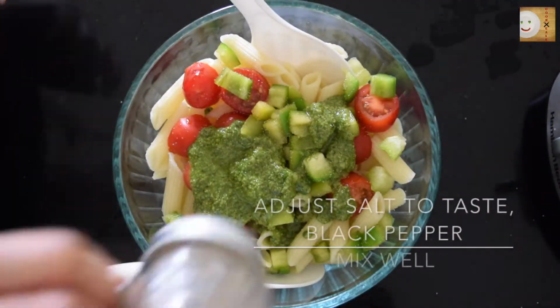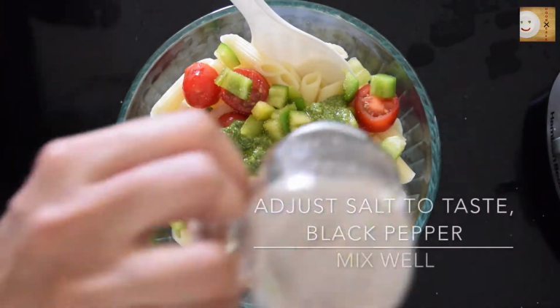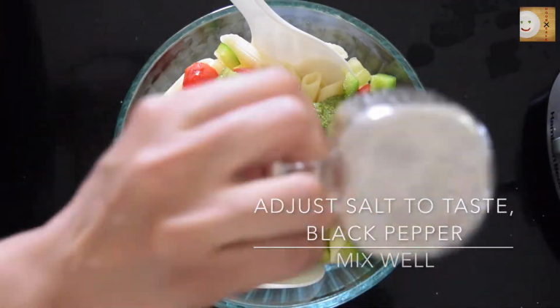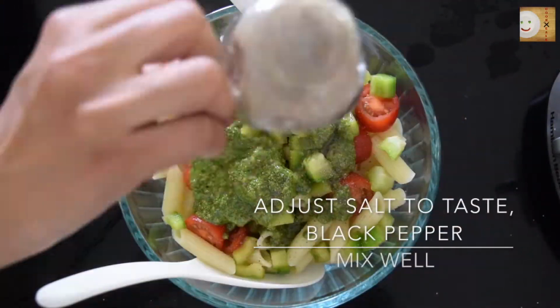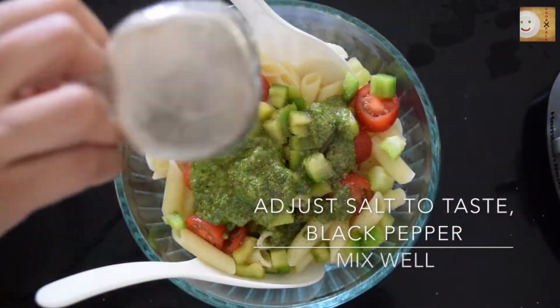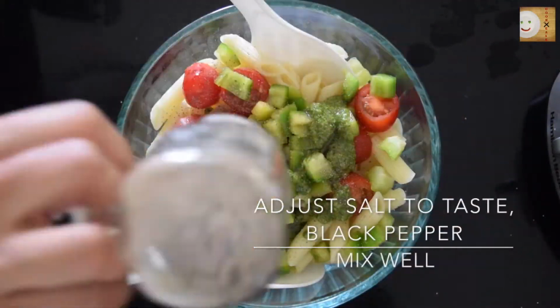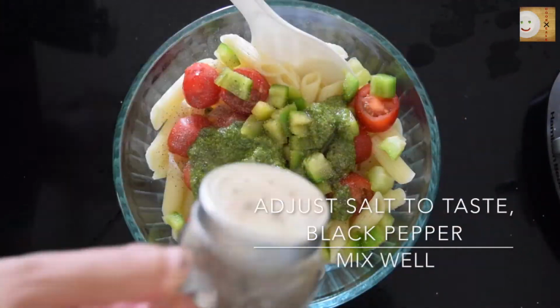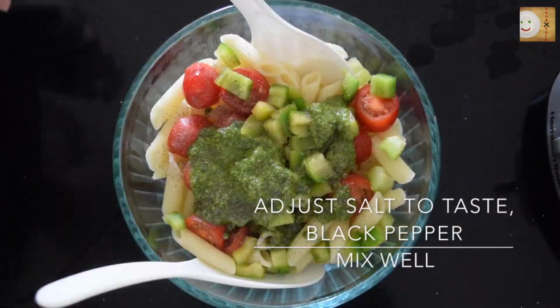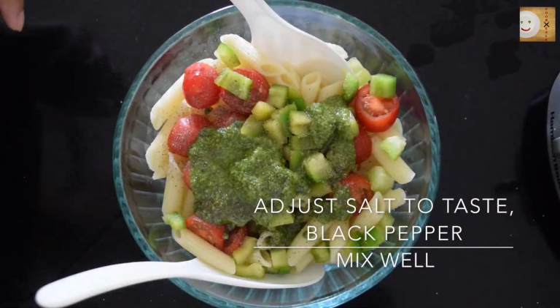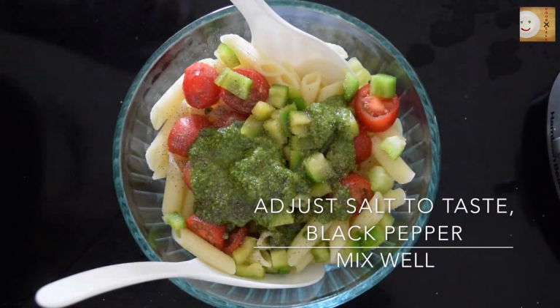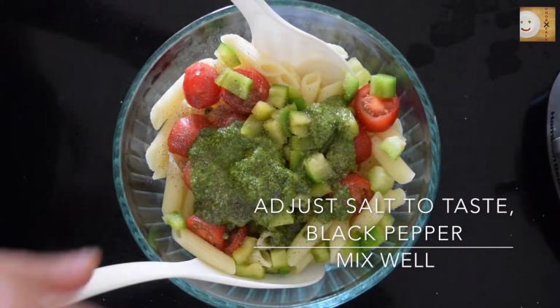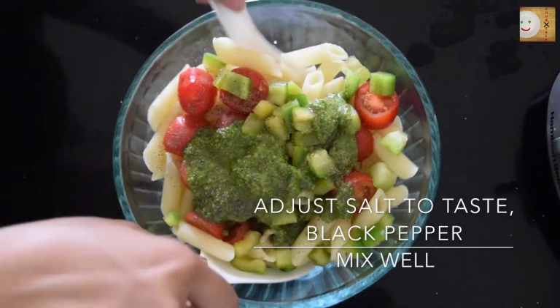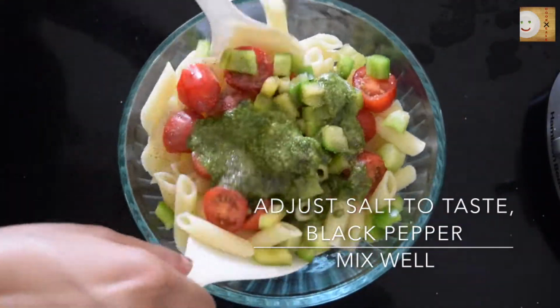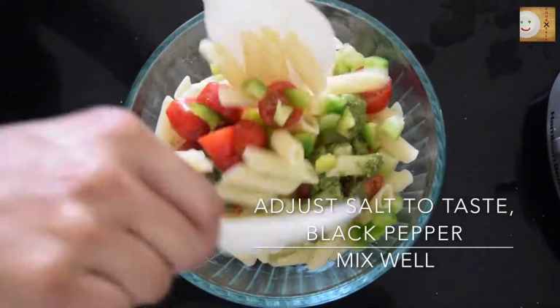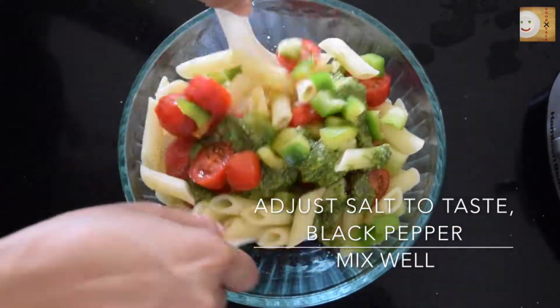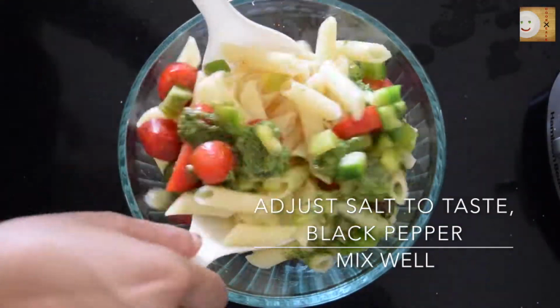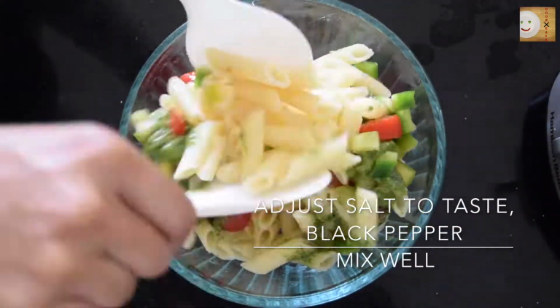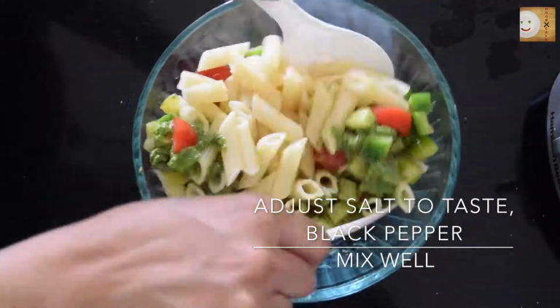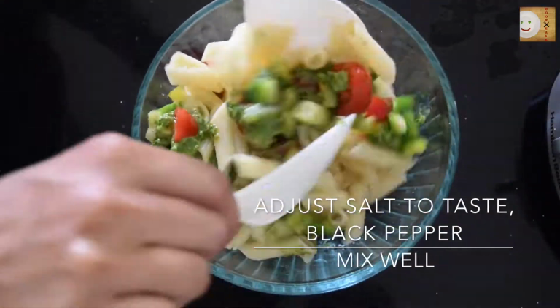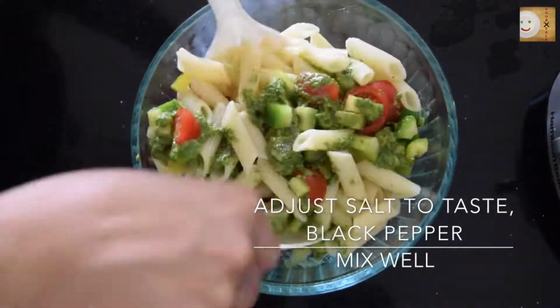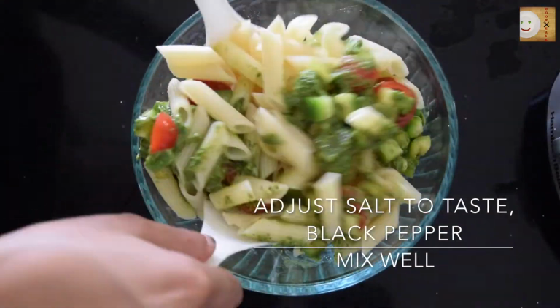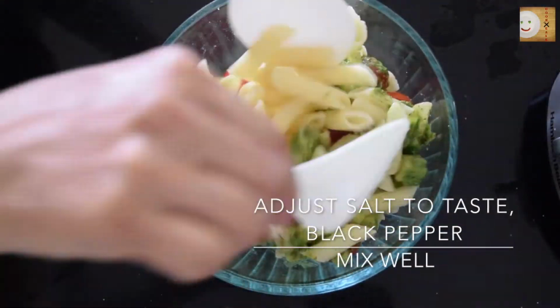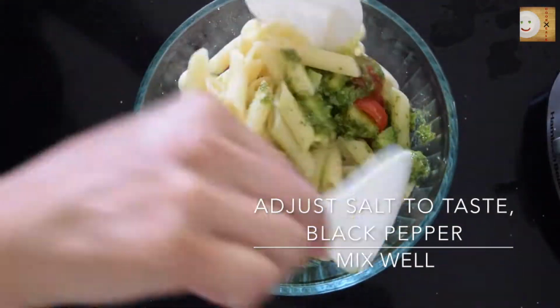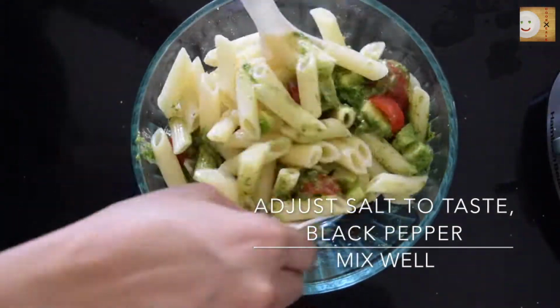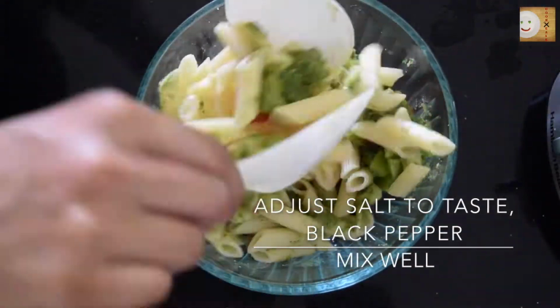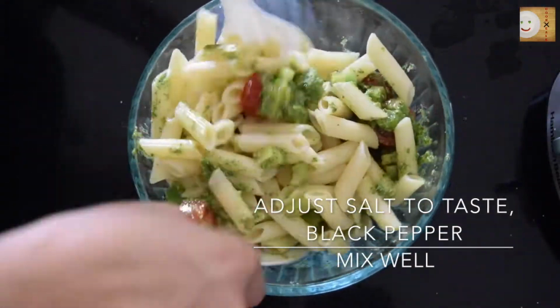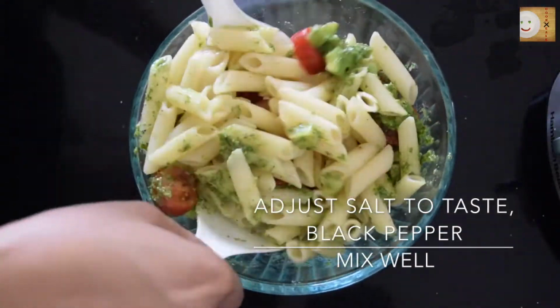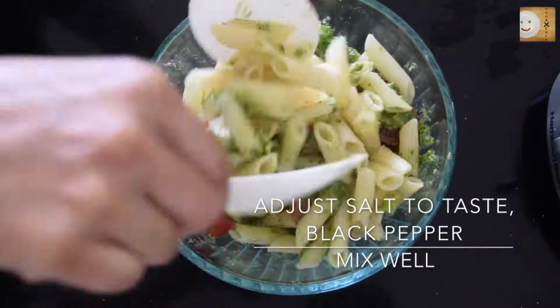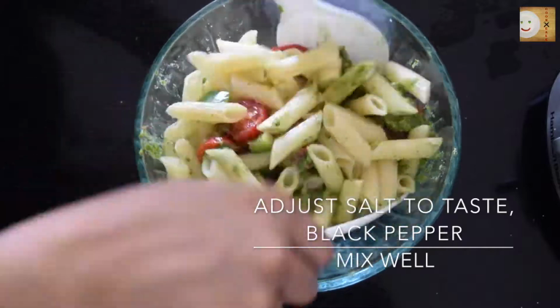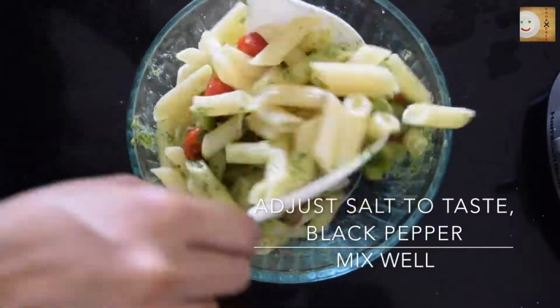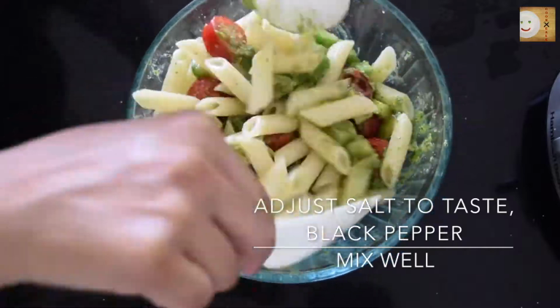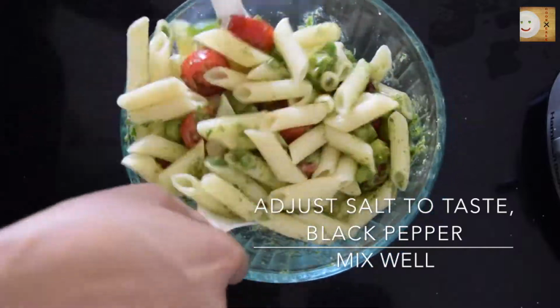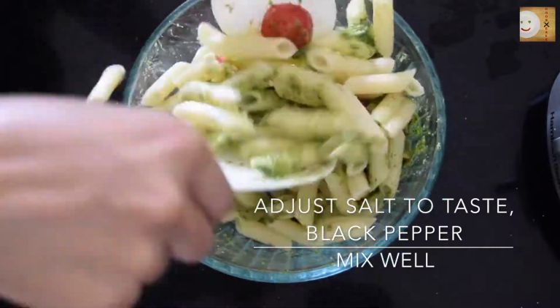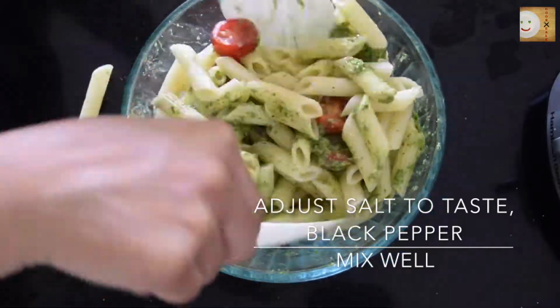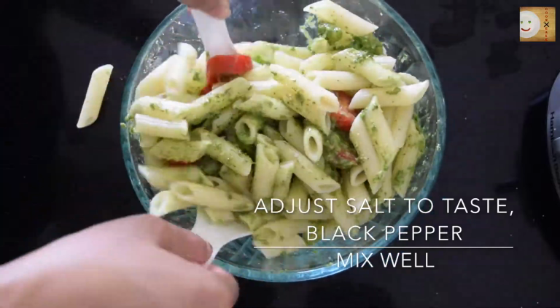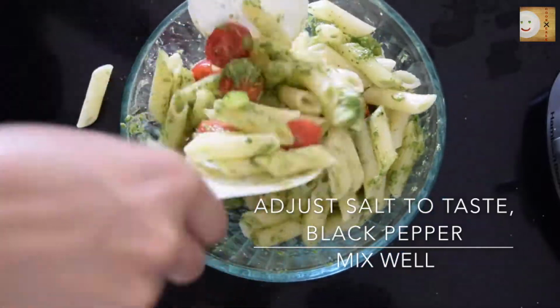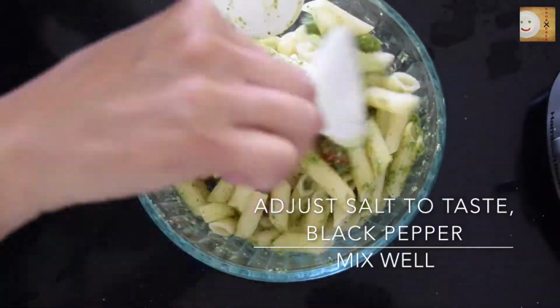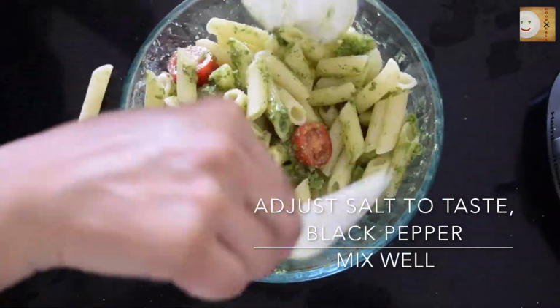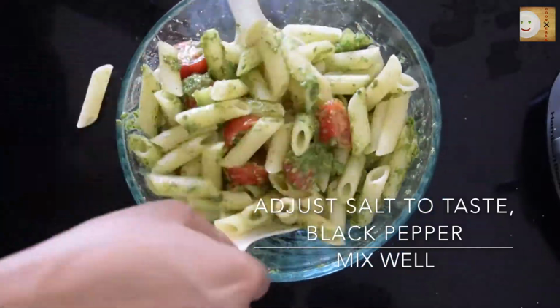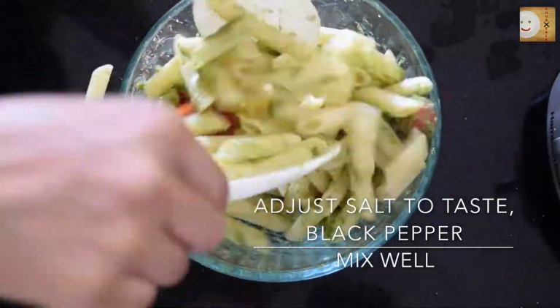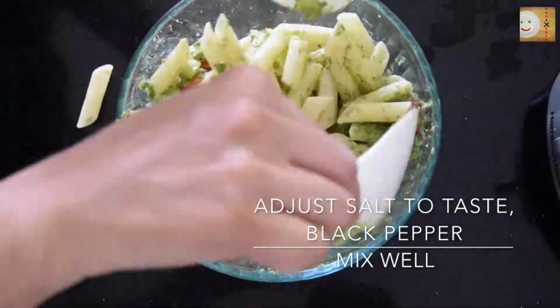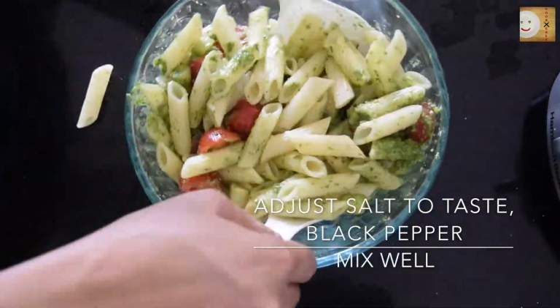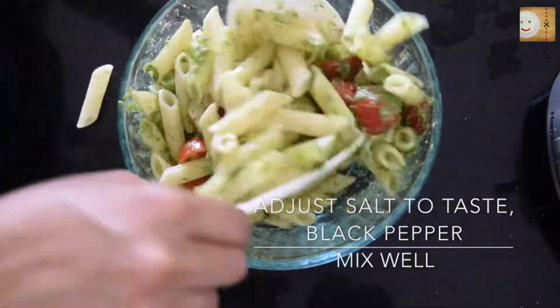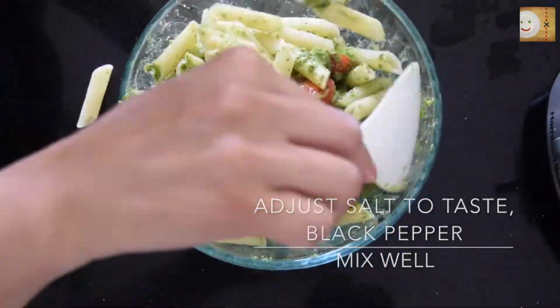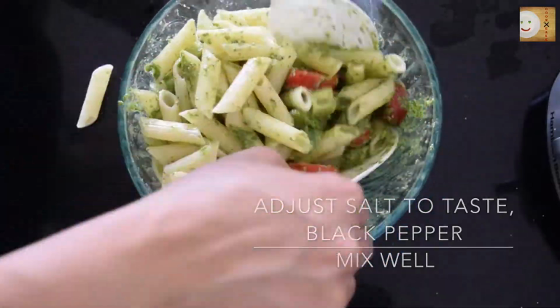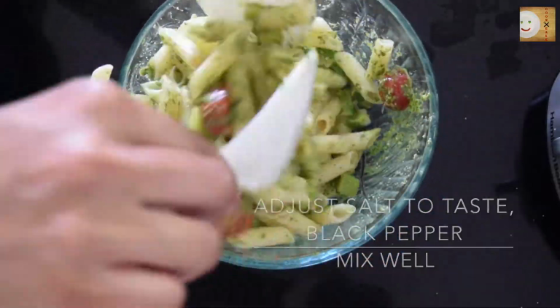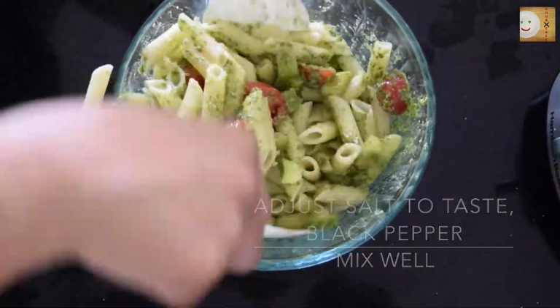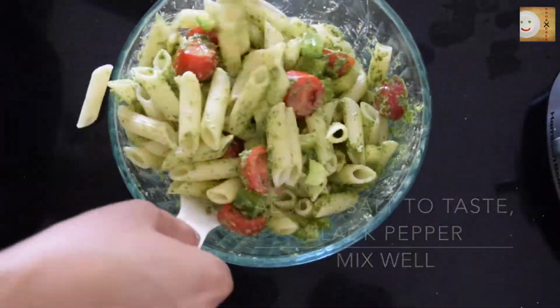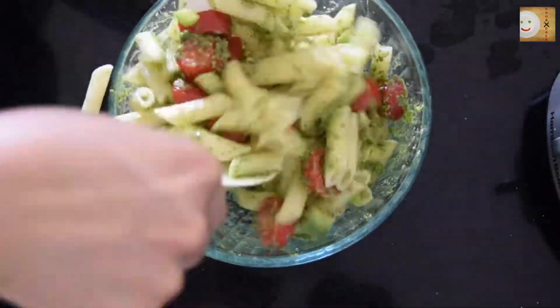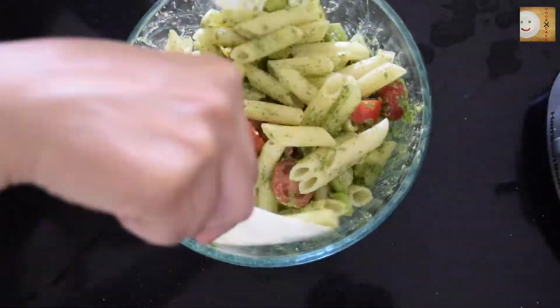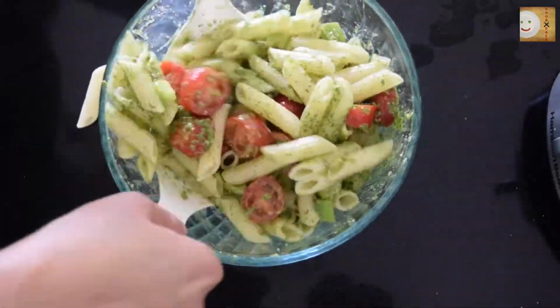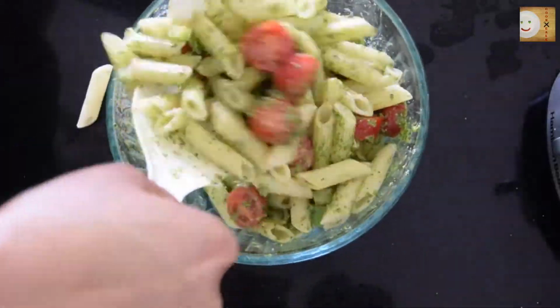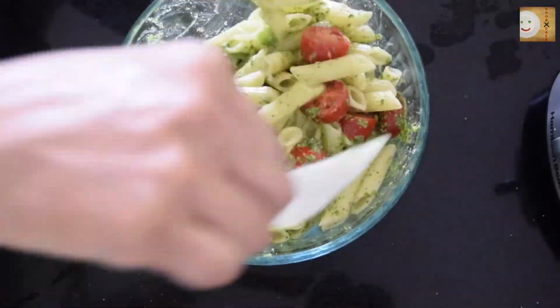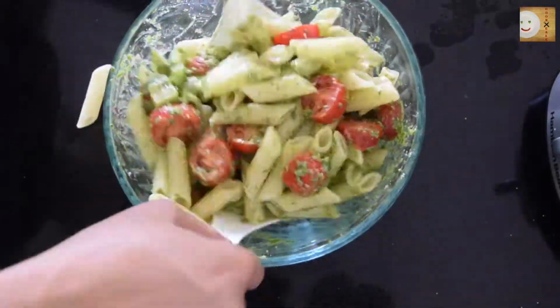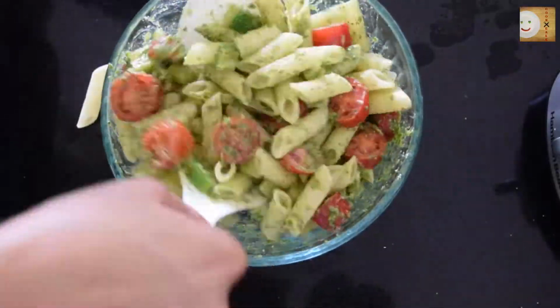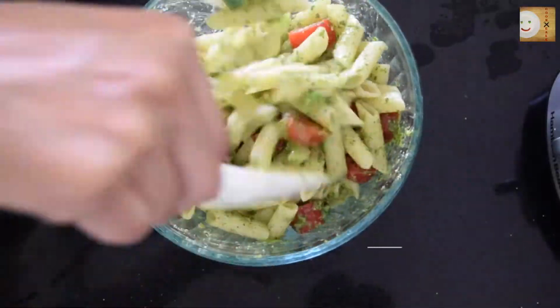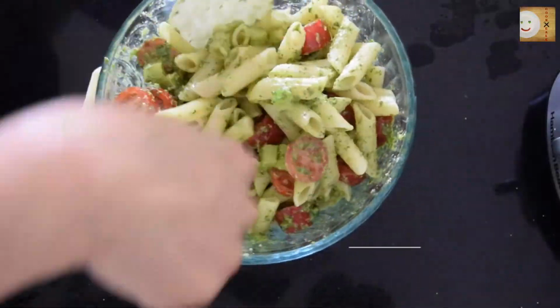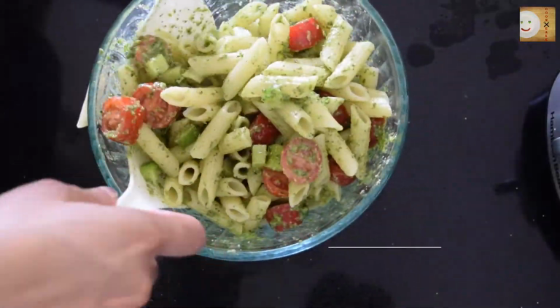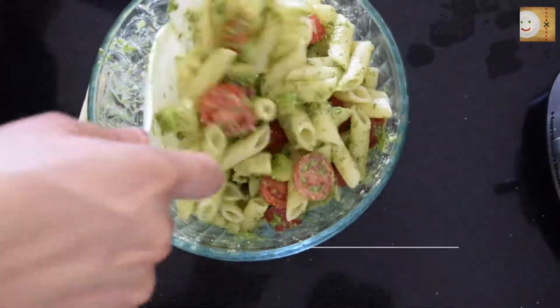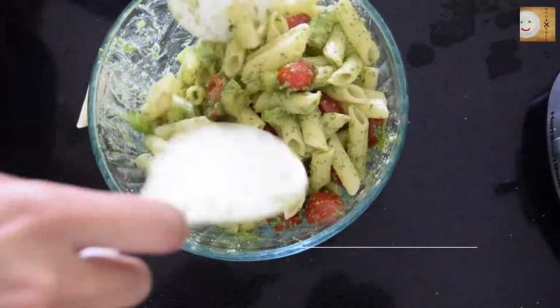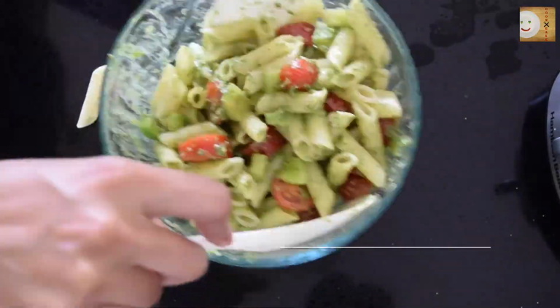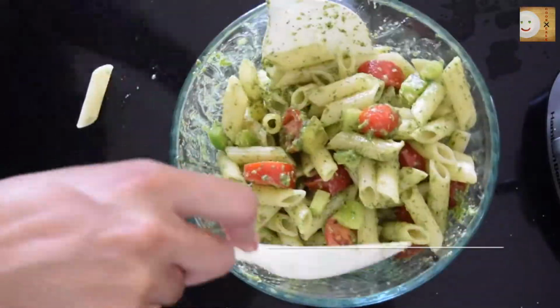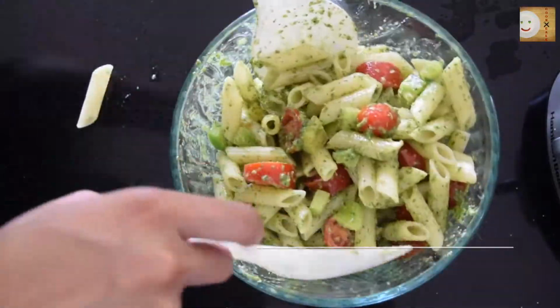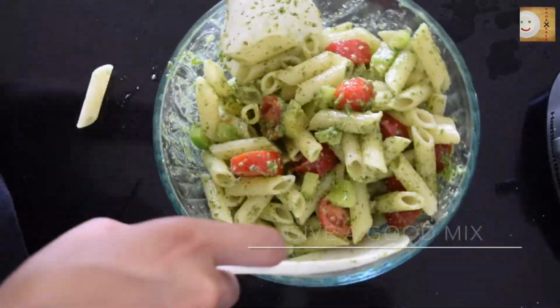Add salt to taste and some black pepper, and give it a really good toss until the basil pesto is really mixed well with the pasta.